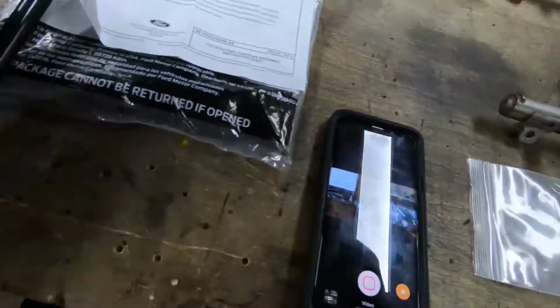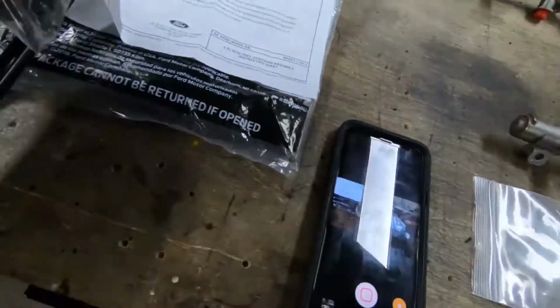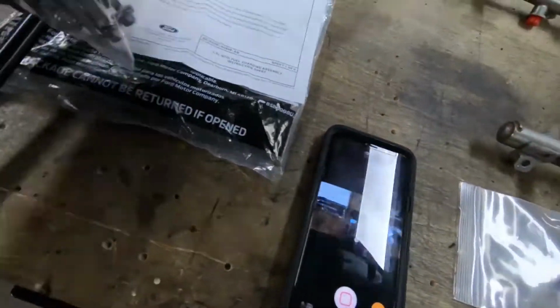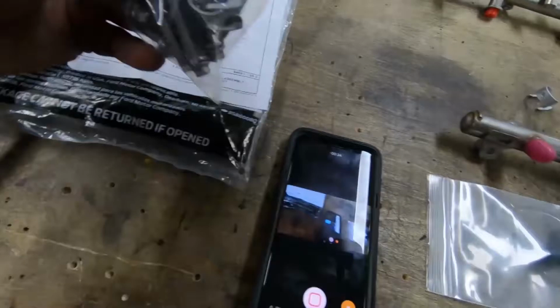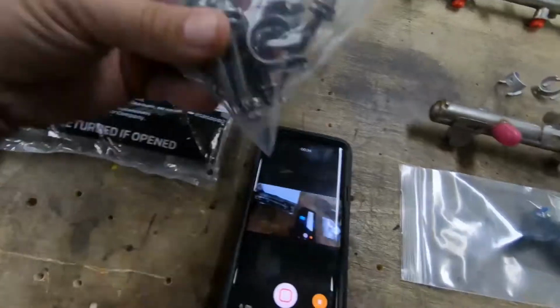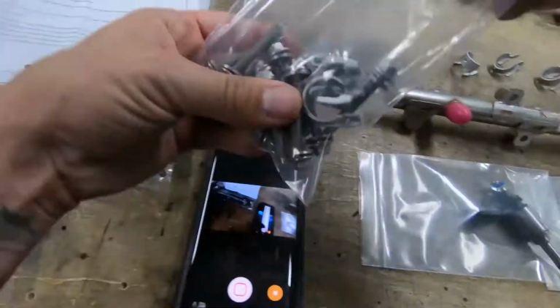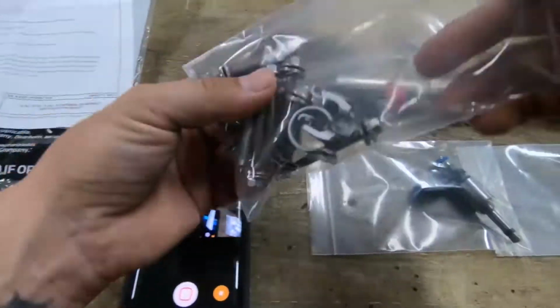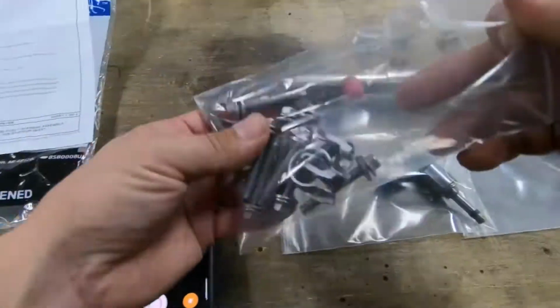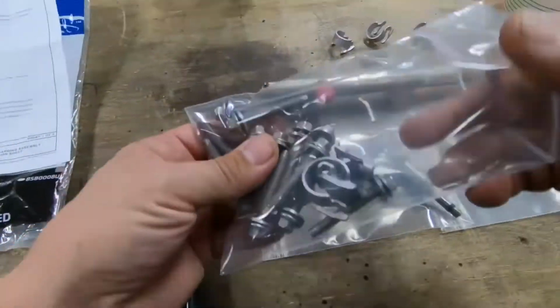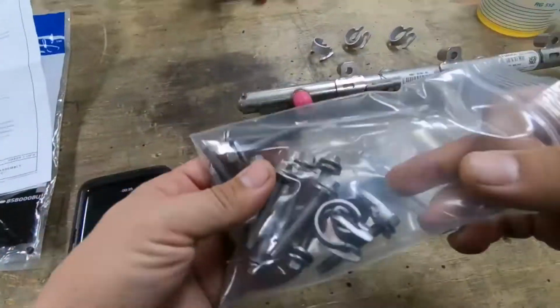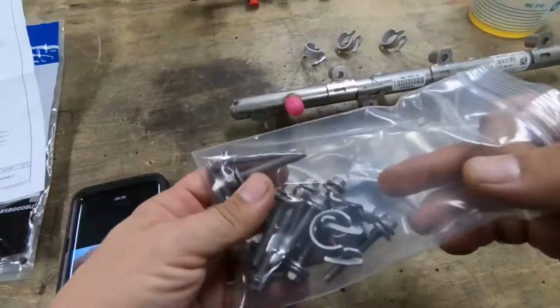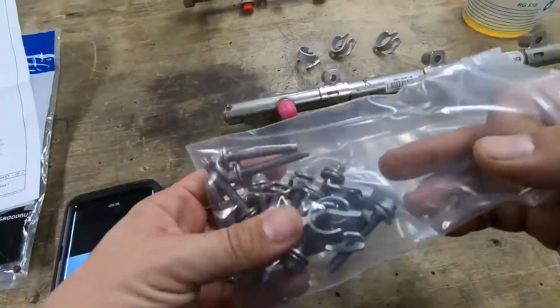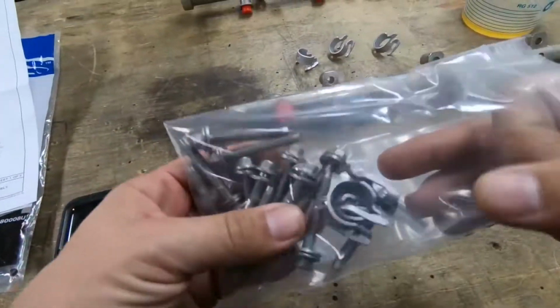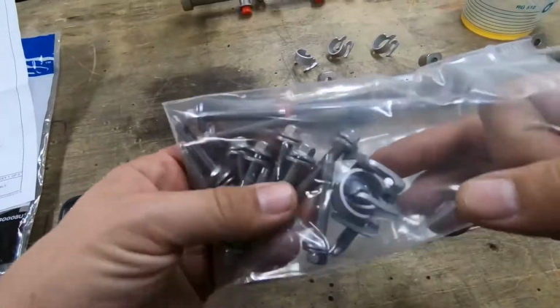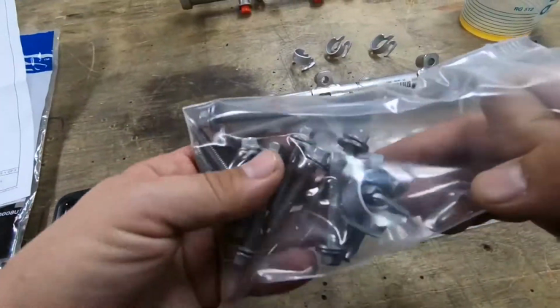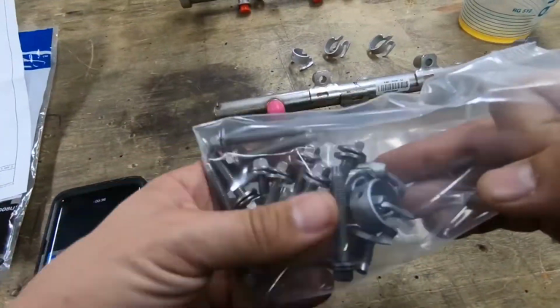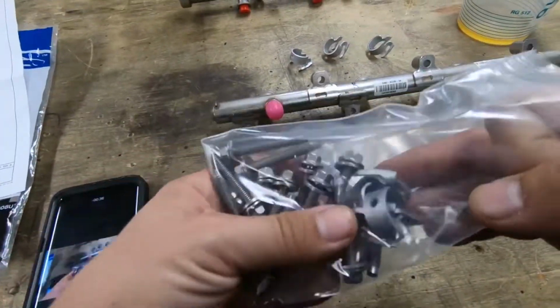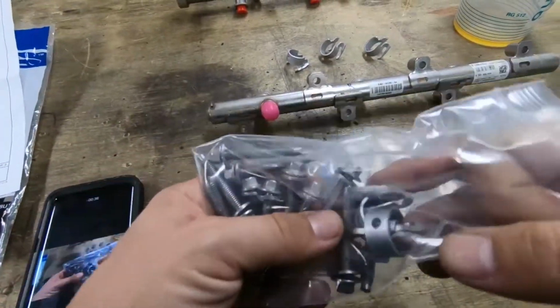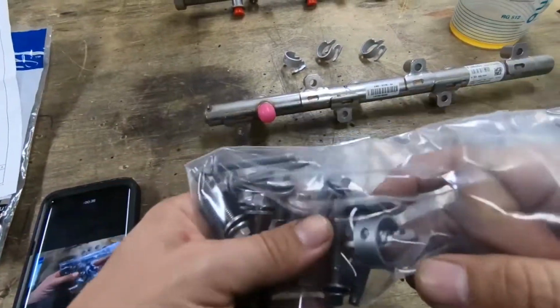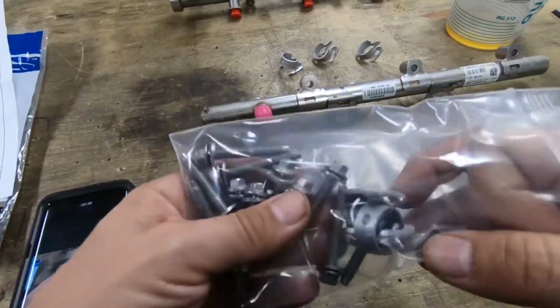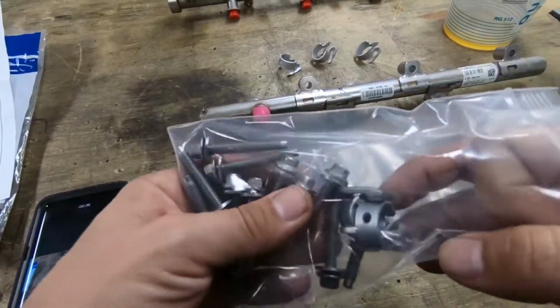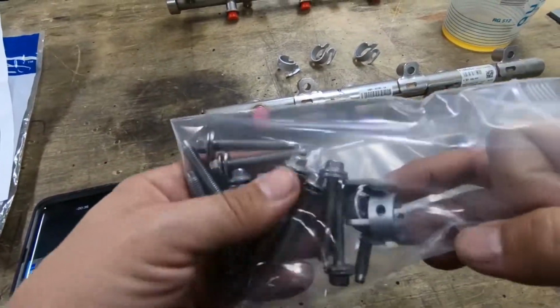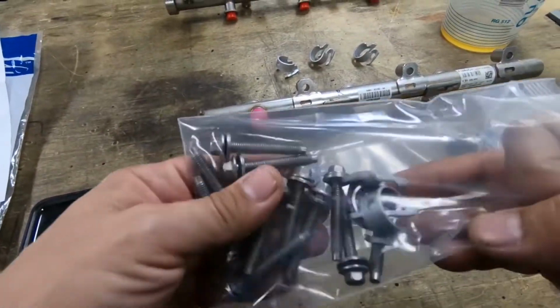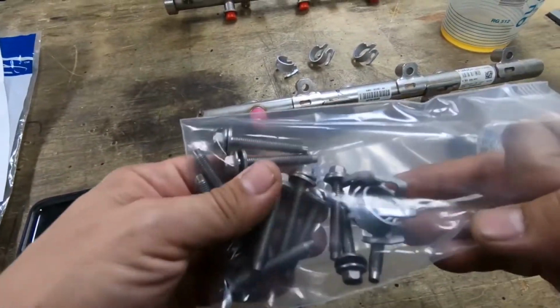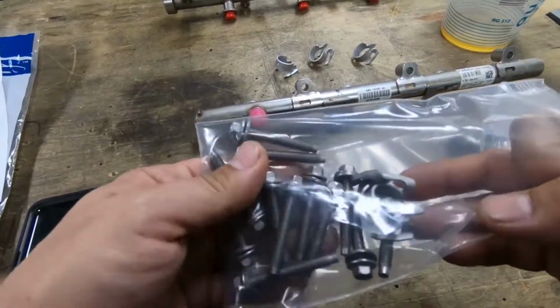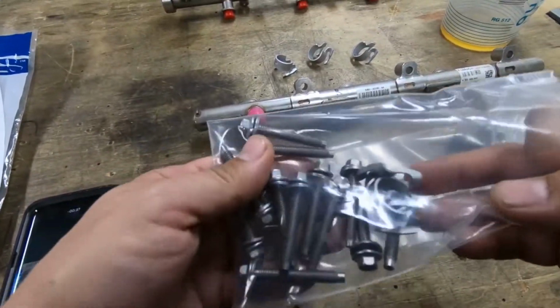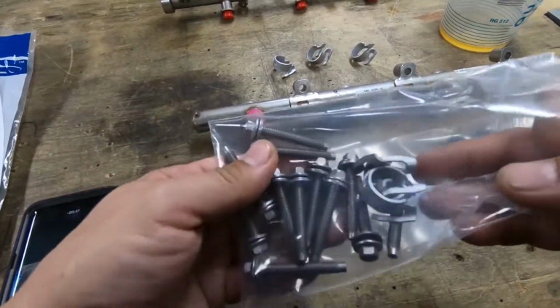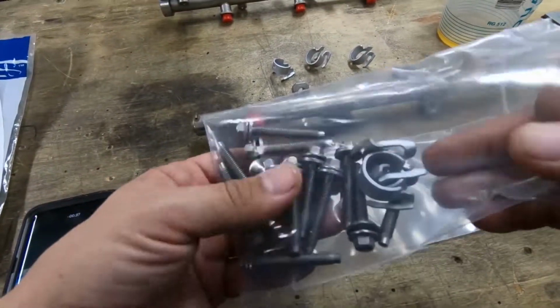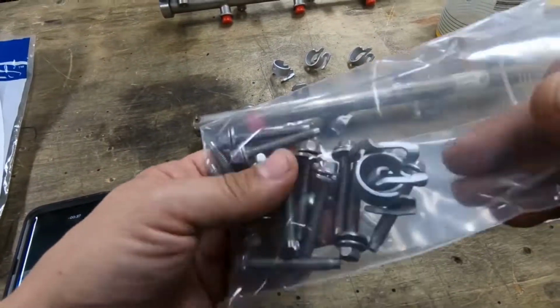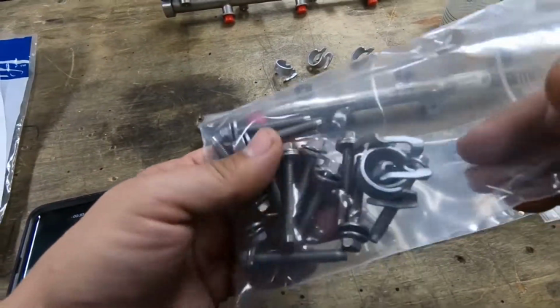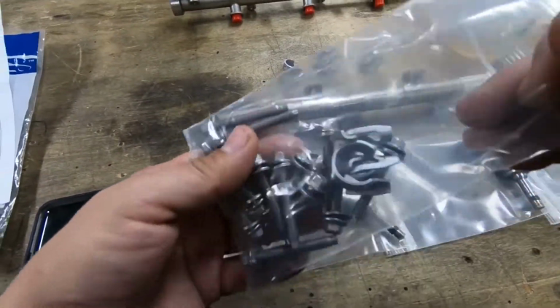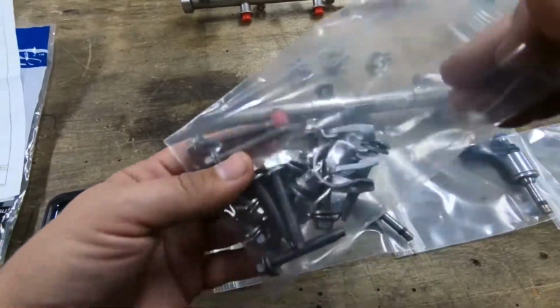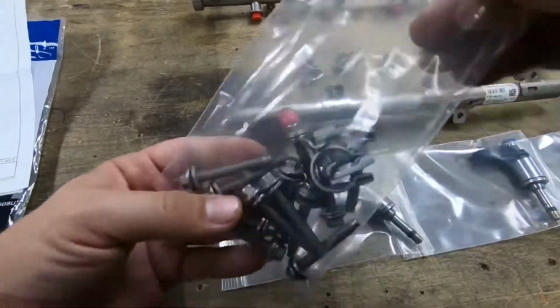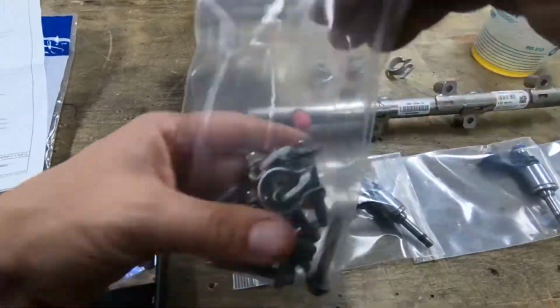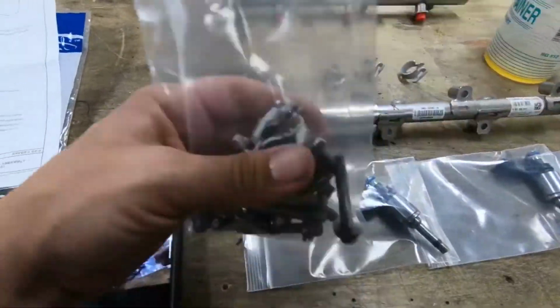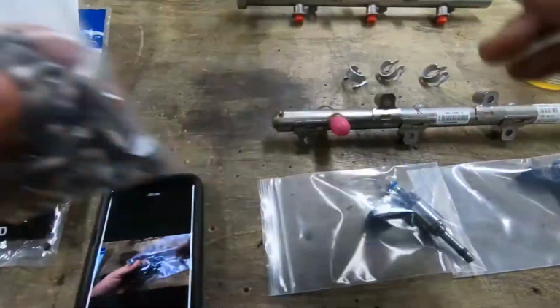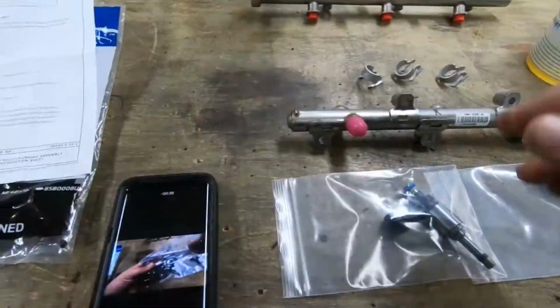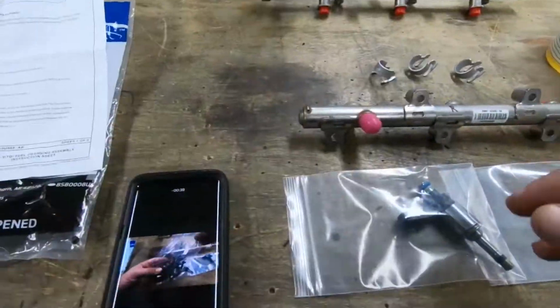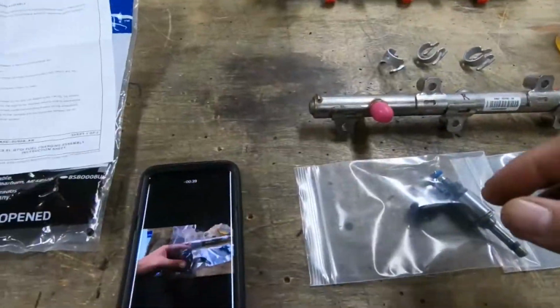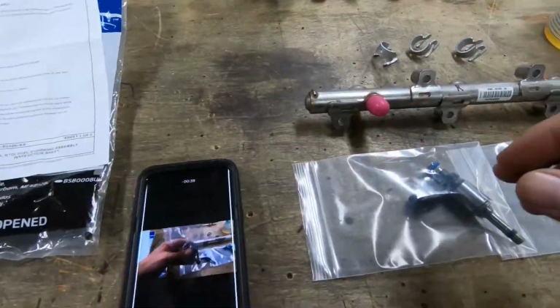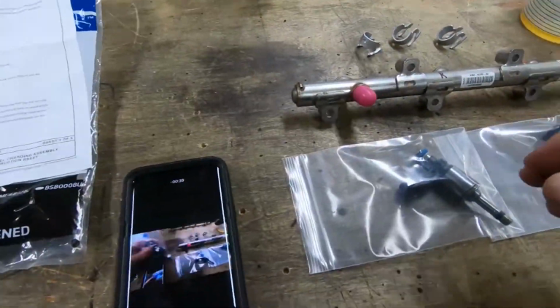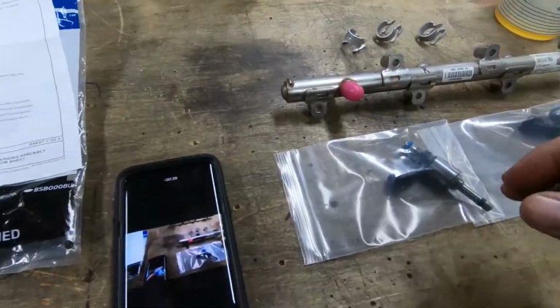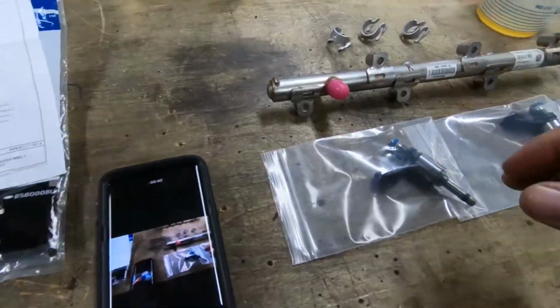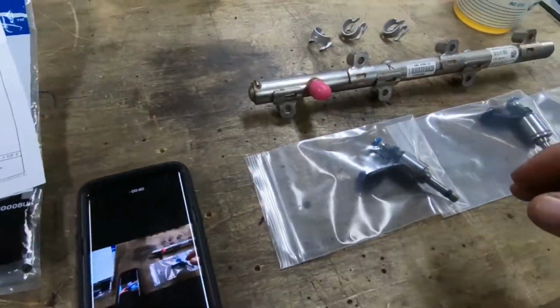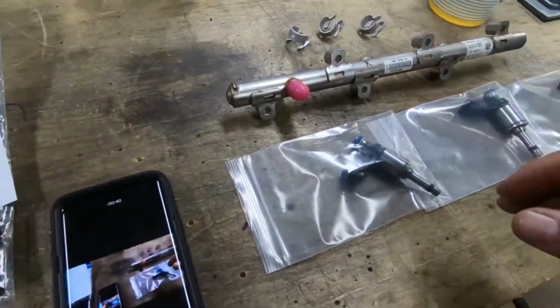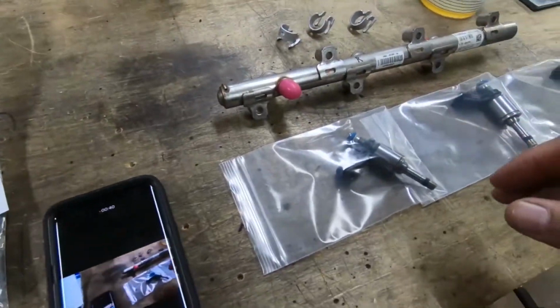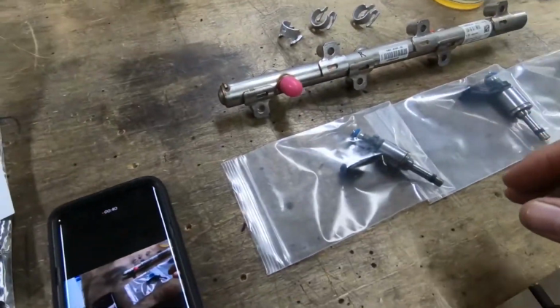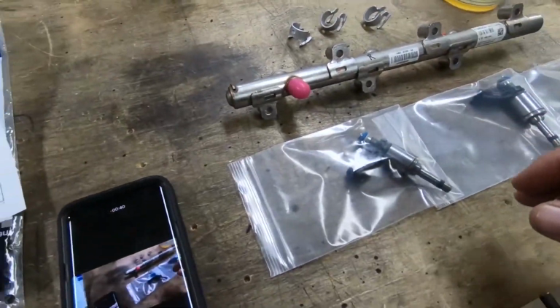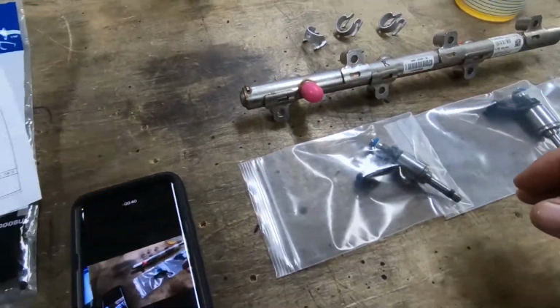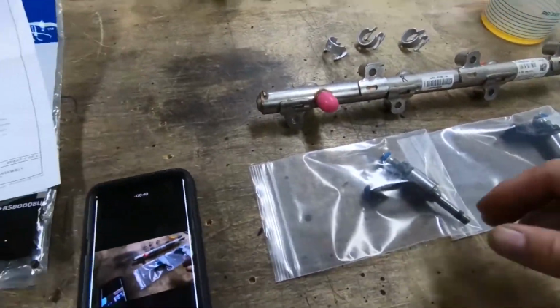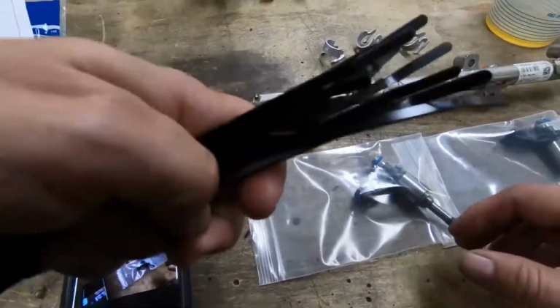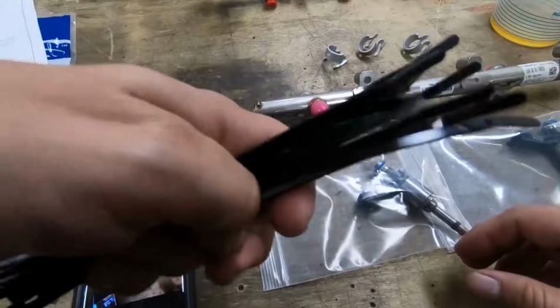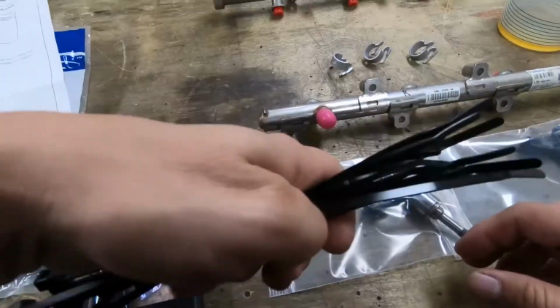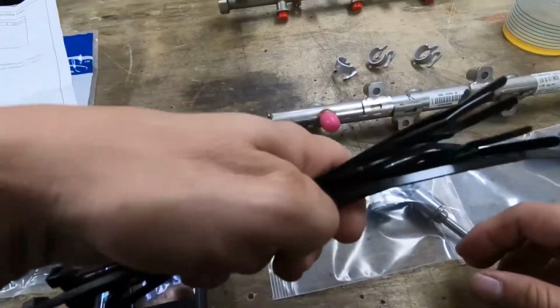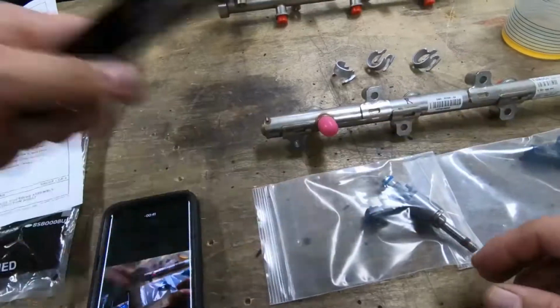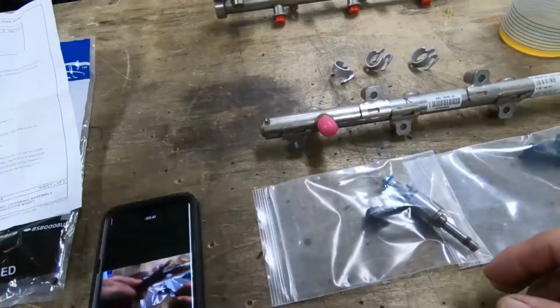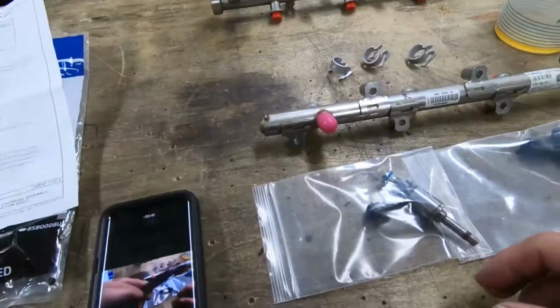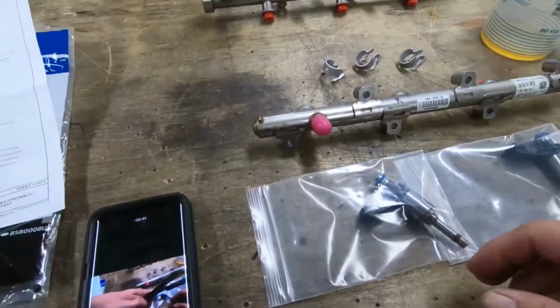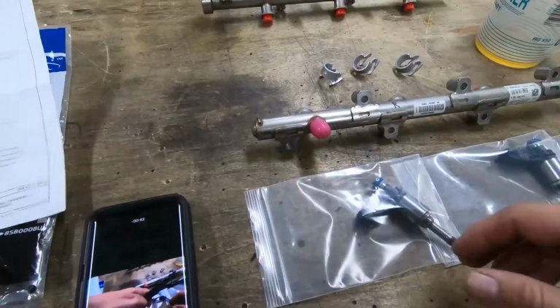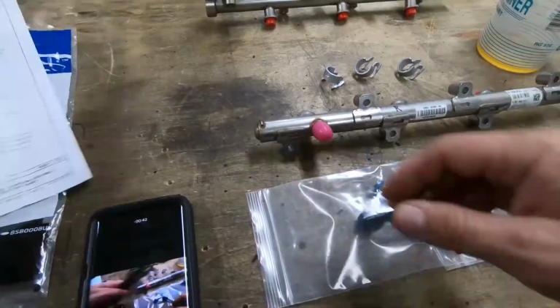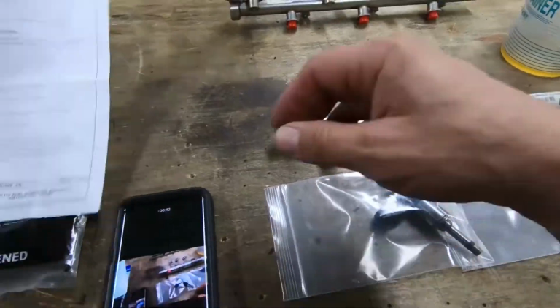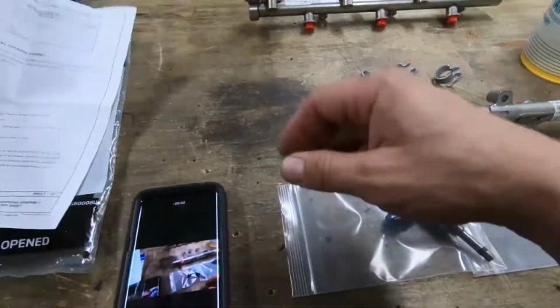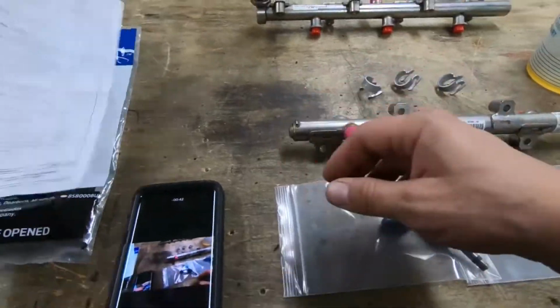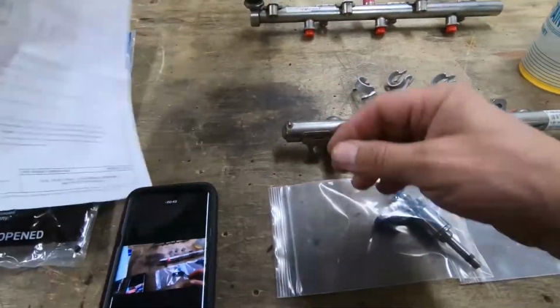I'm going to put it in a different bag, but we've got a bunch of bolts and clips and stuff and zip ties, and instructions.